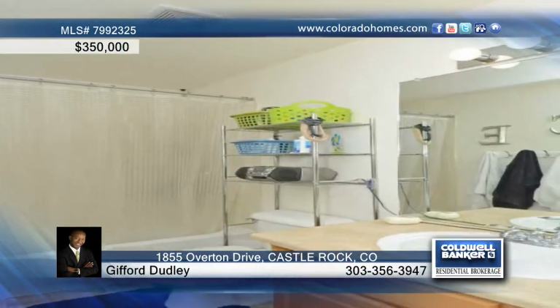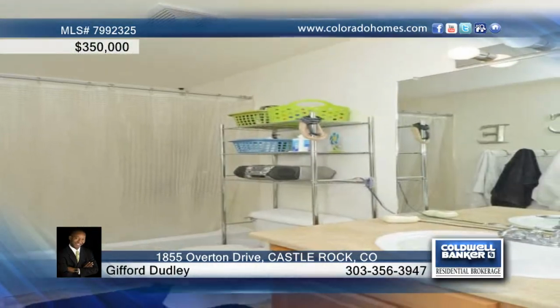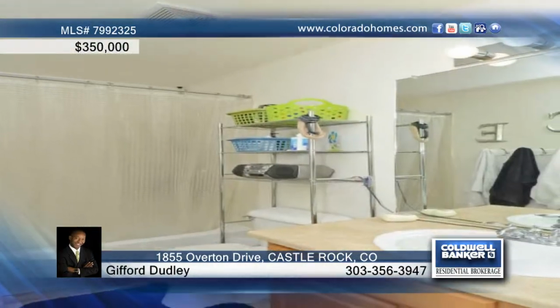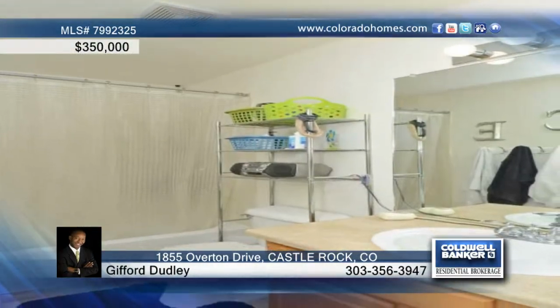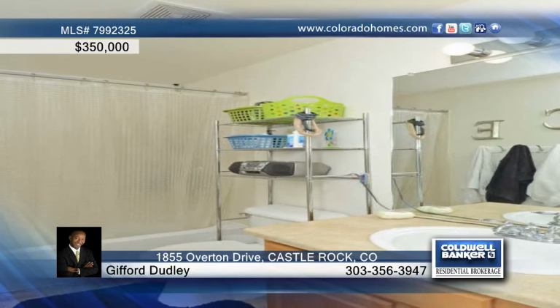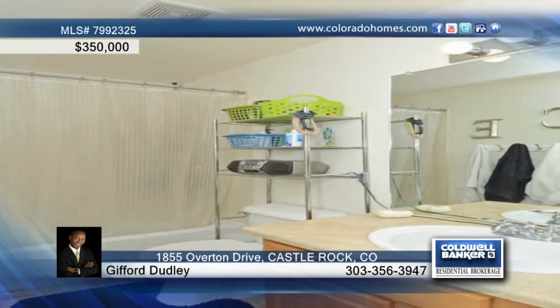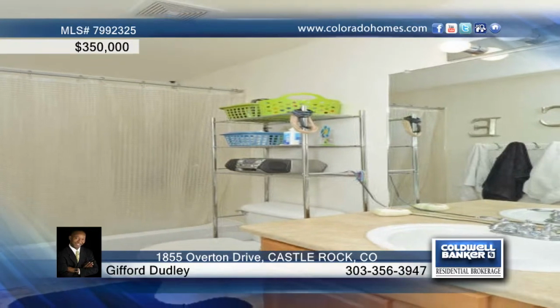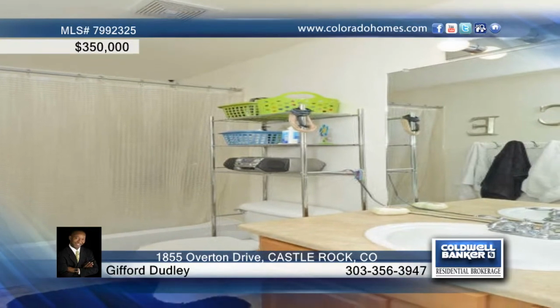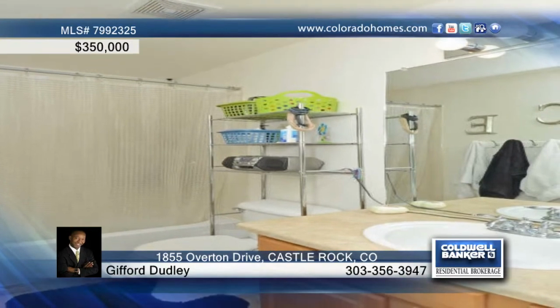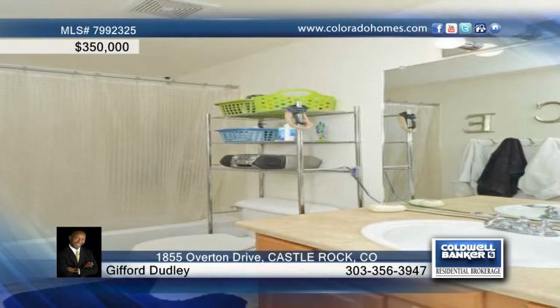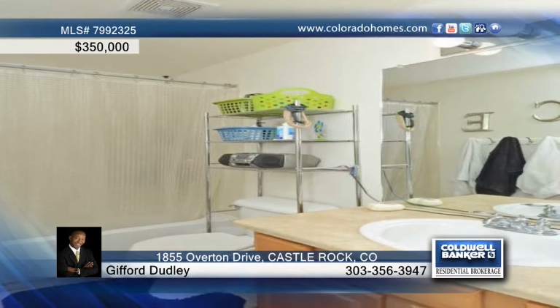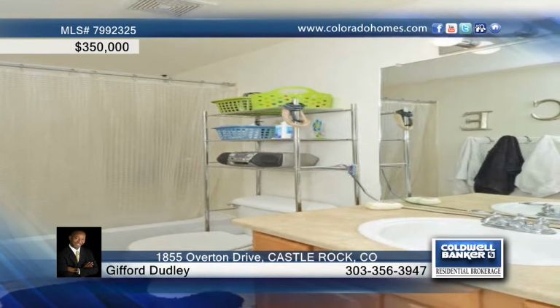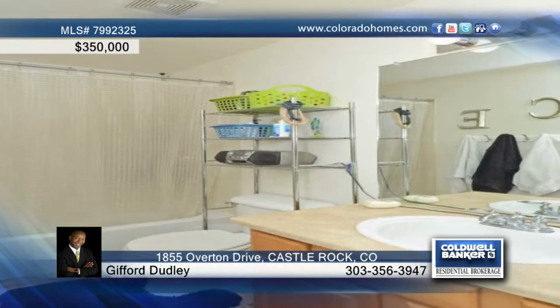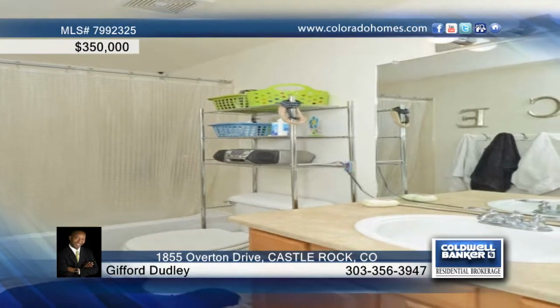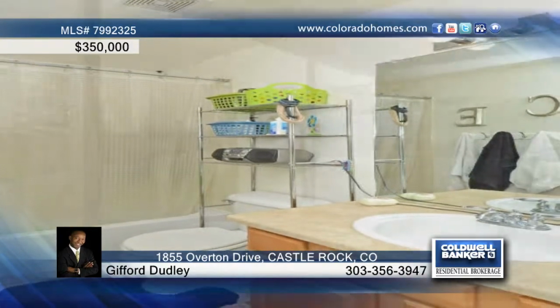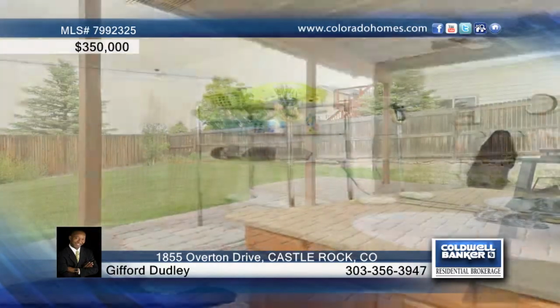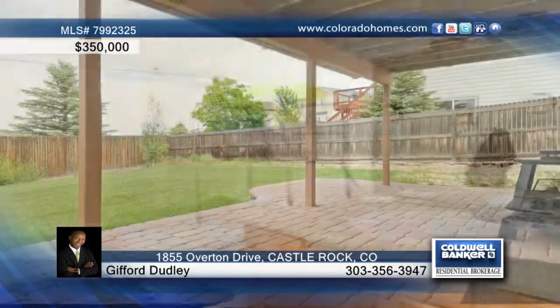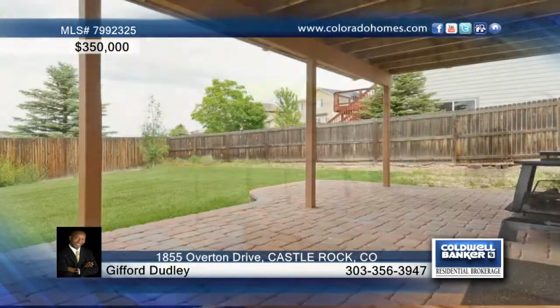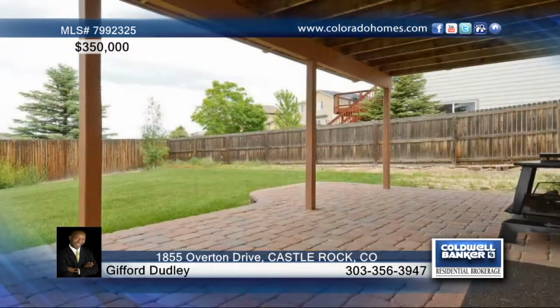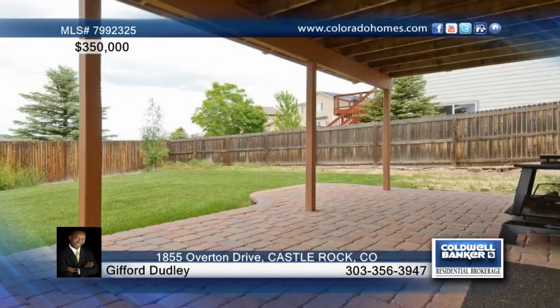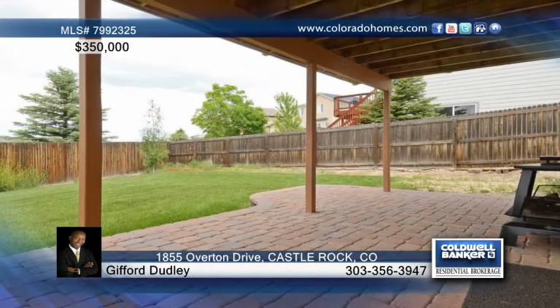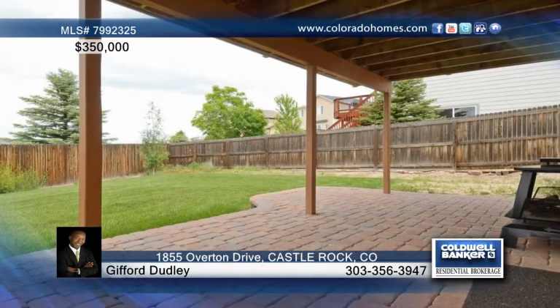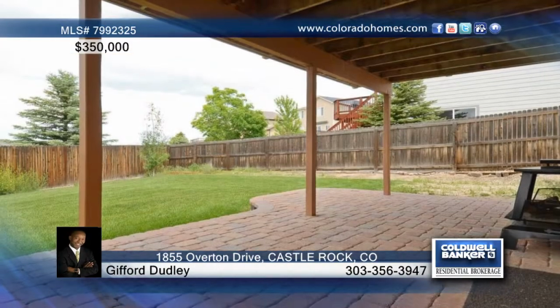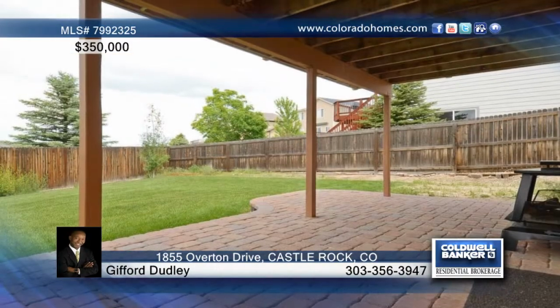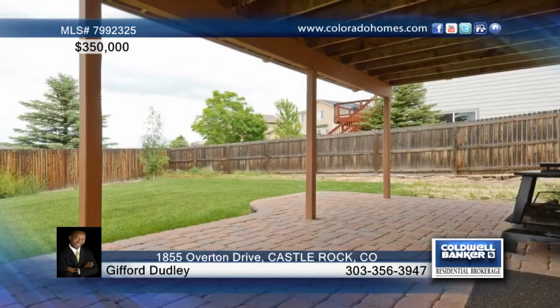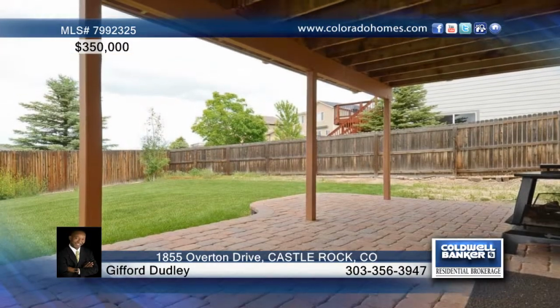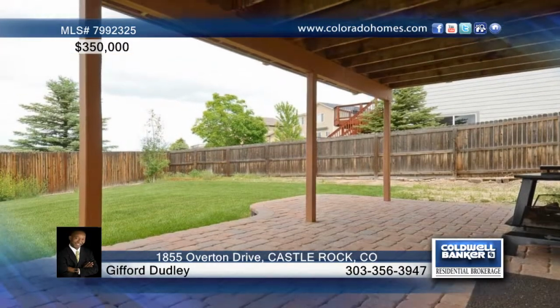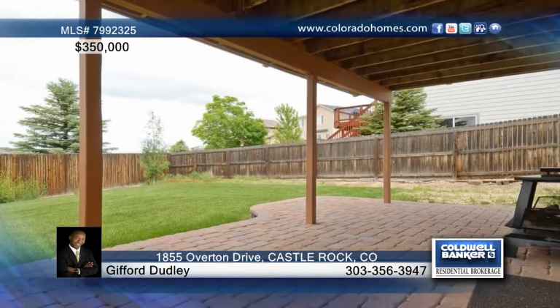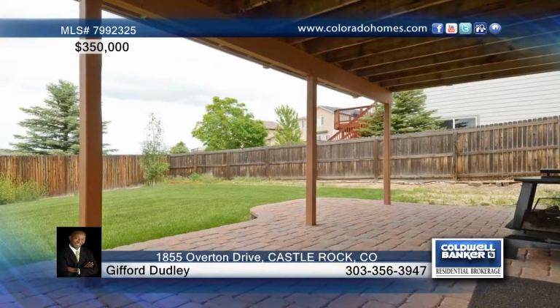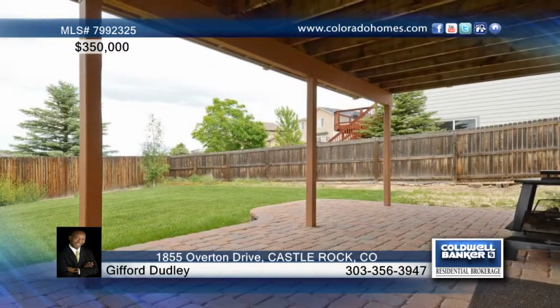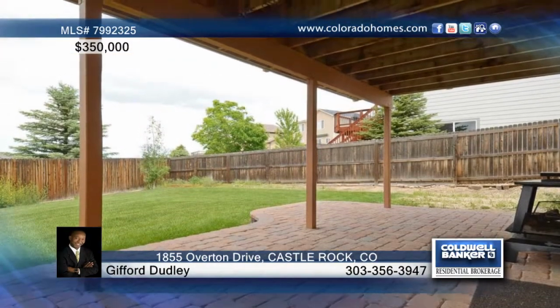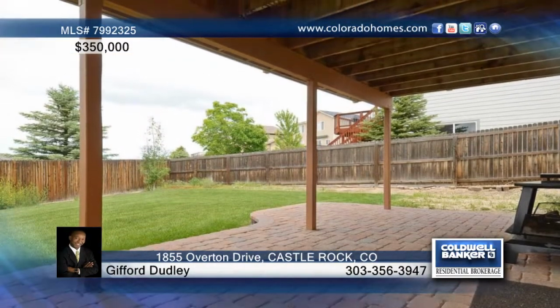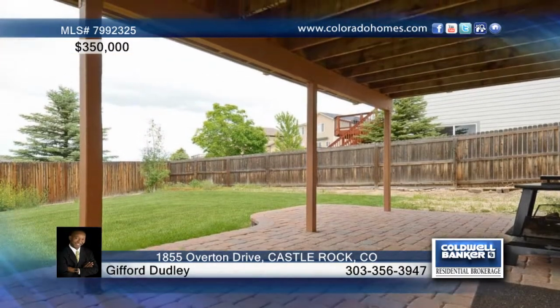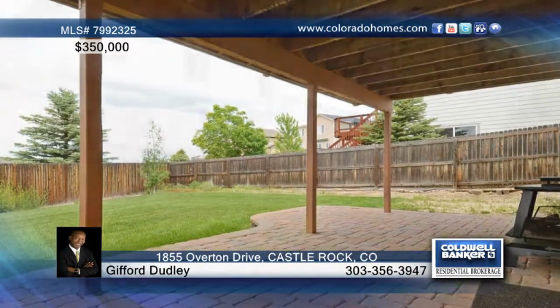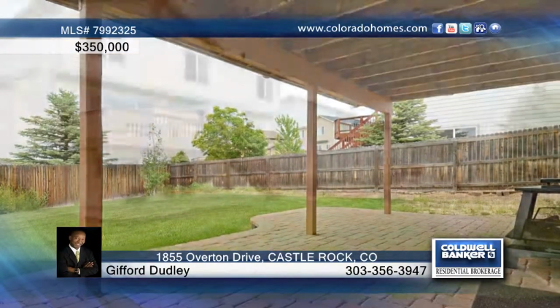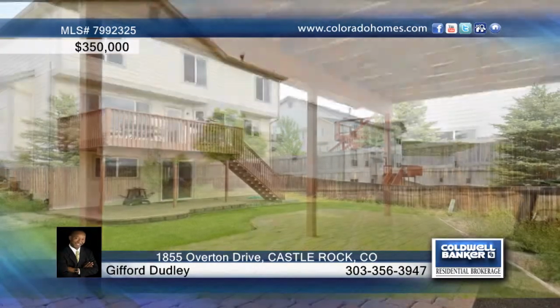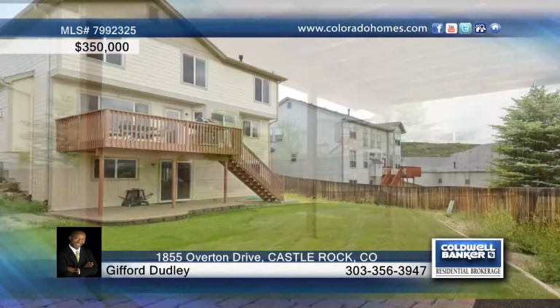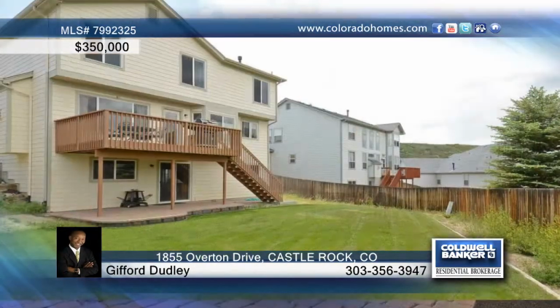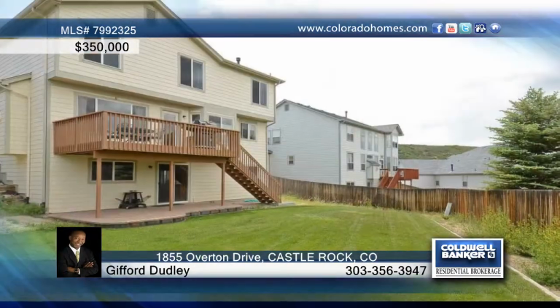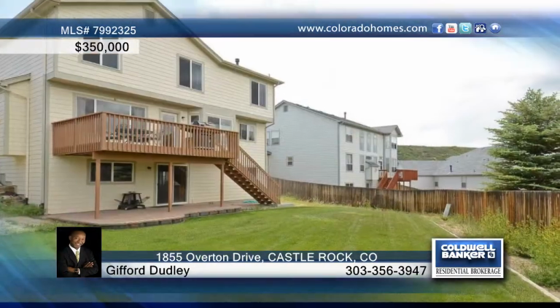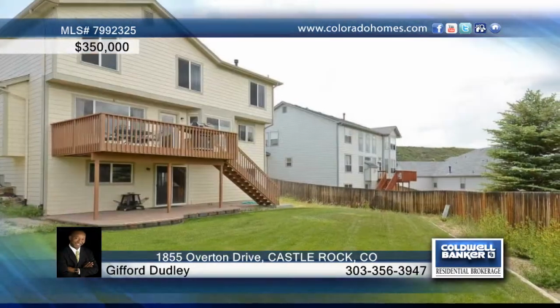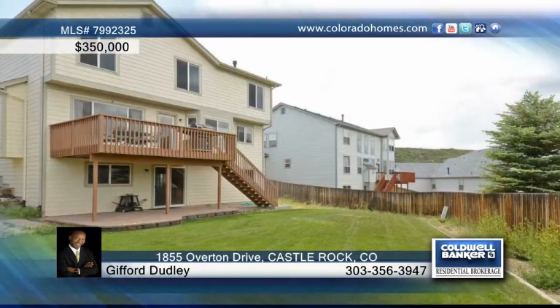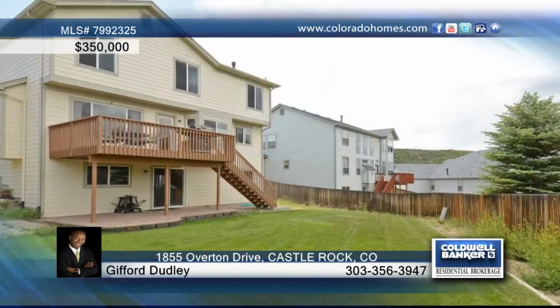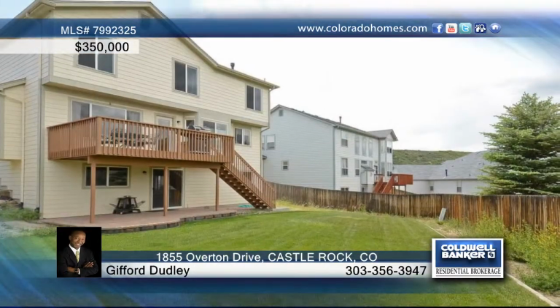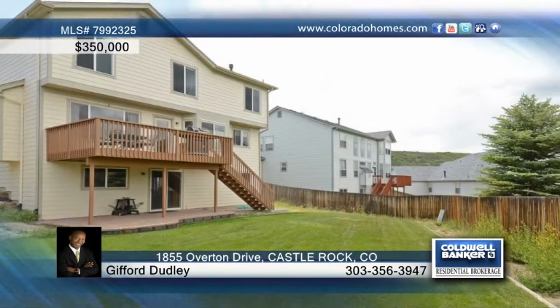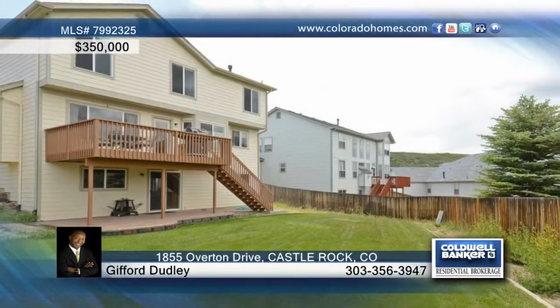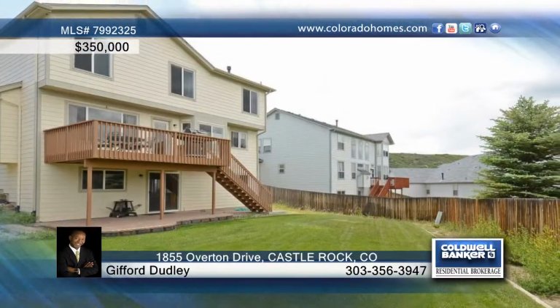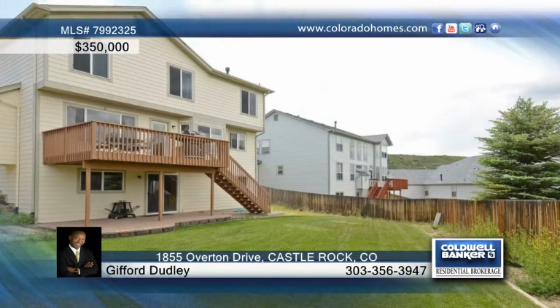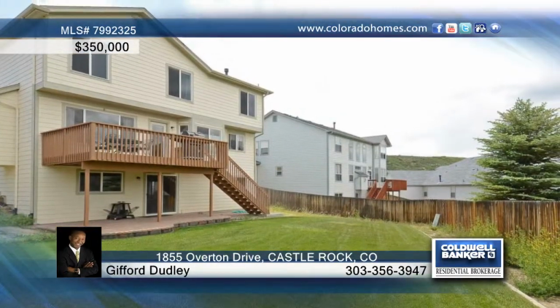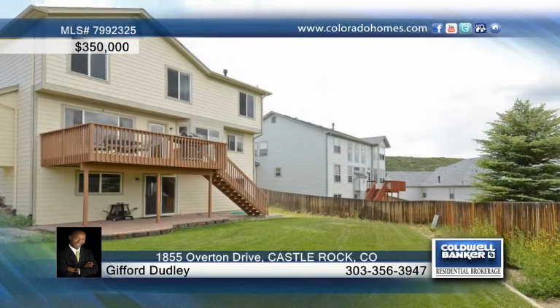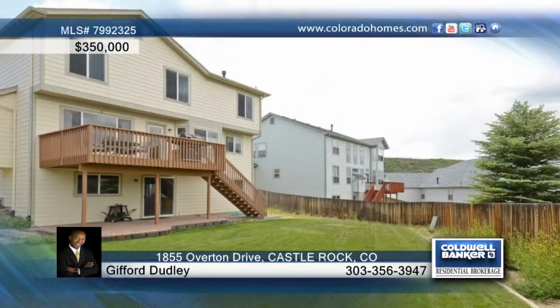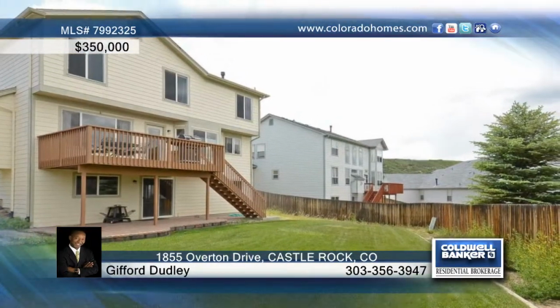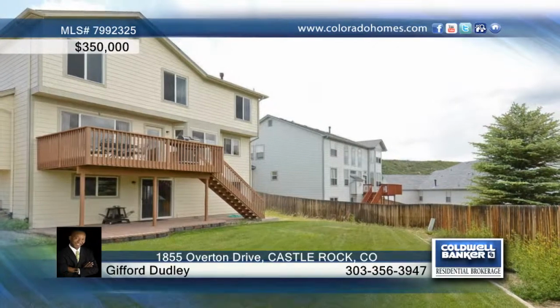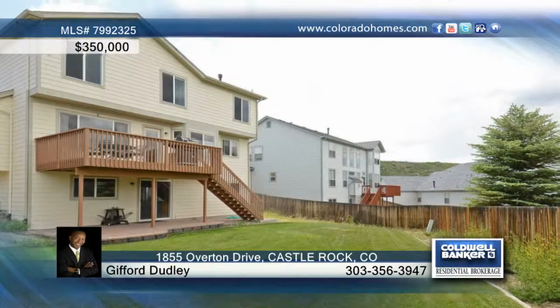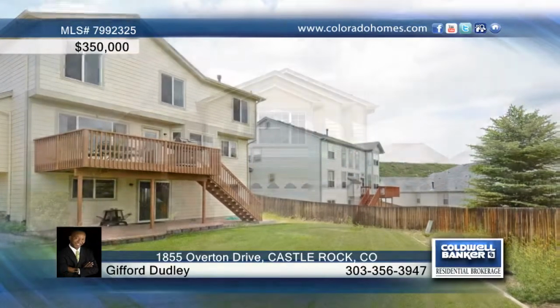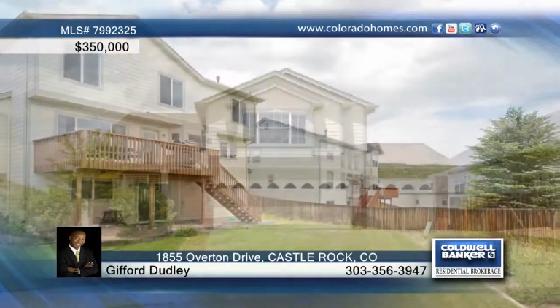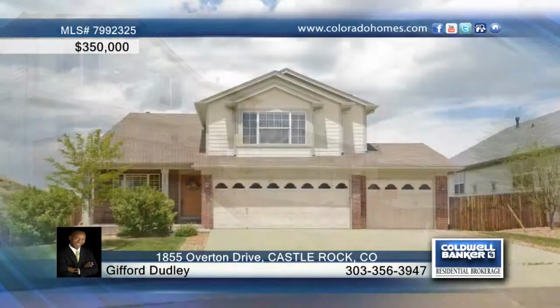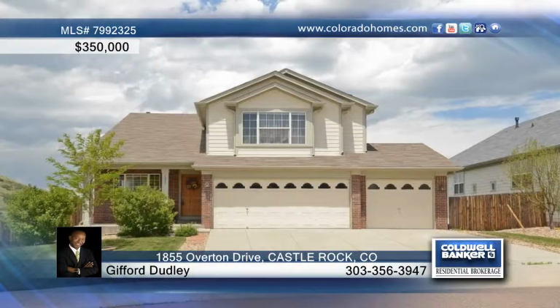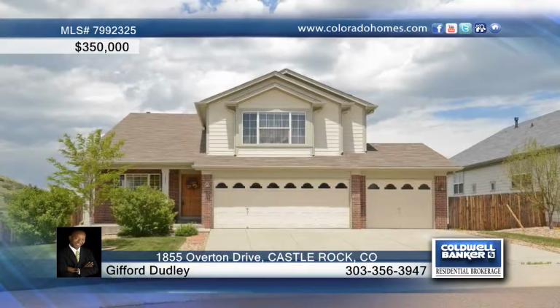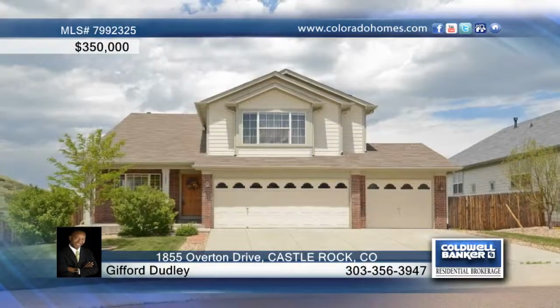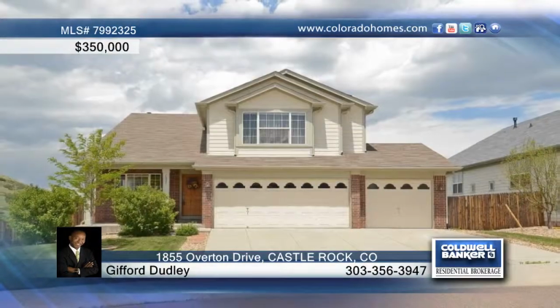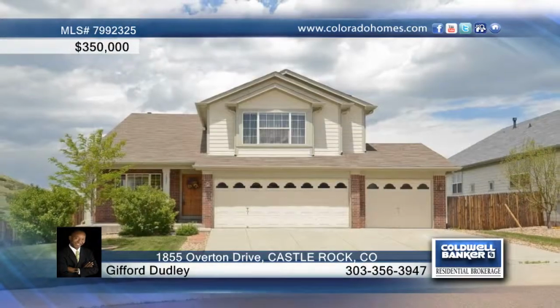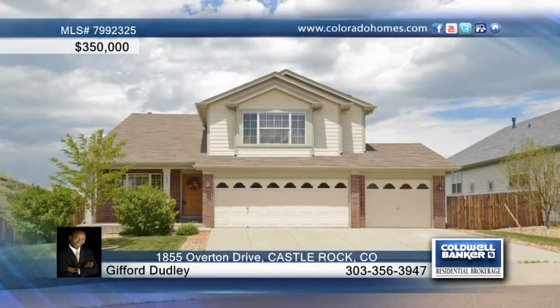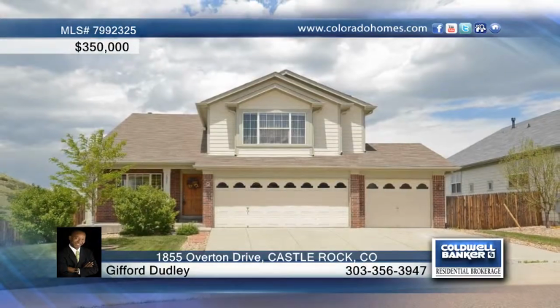The walkout basement with pavered patio is ready for your finishing touches. Call Gifford Dudley to find out more.